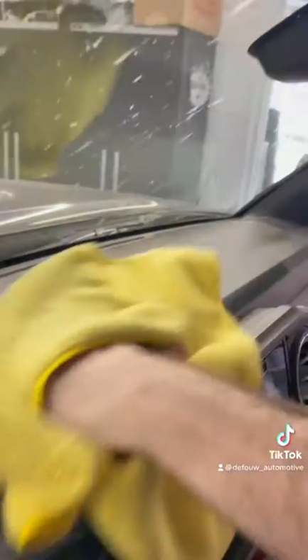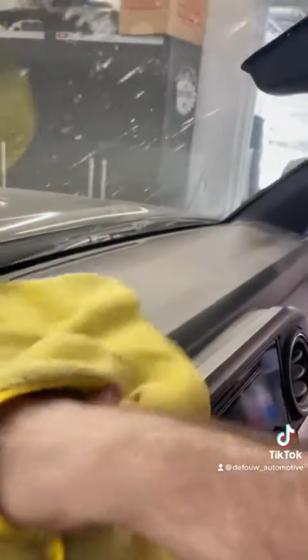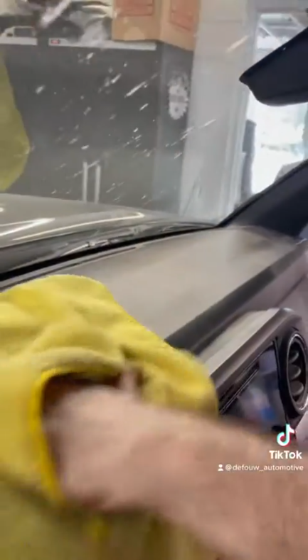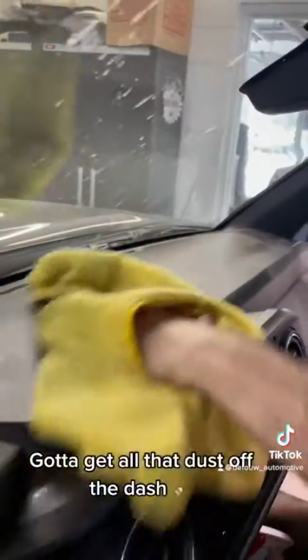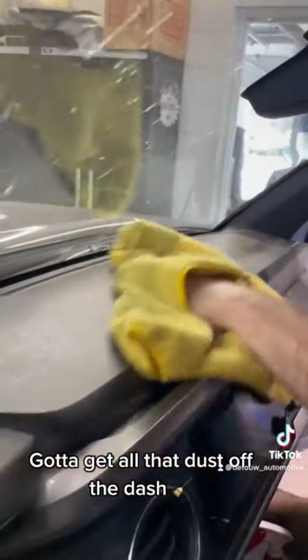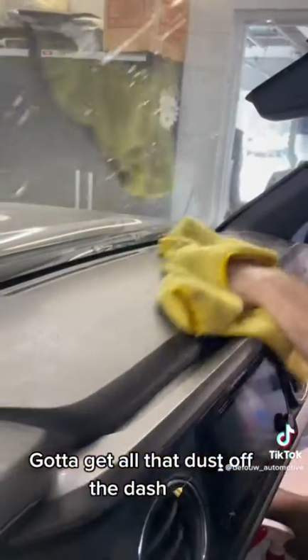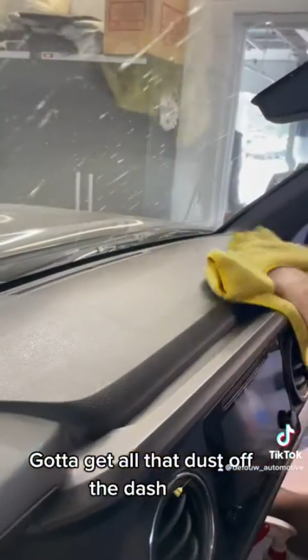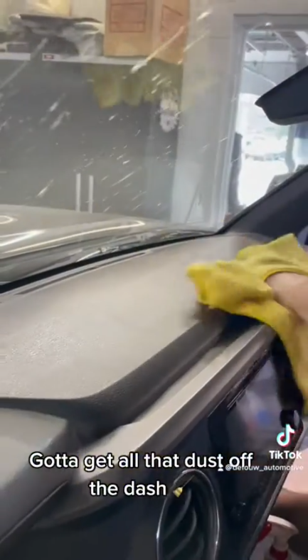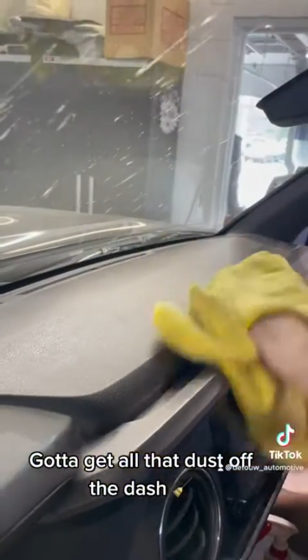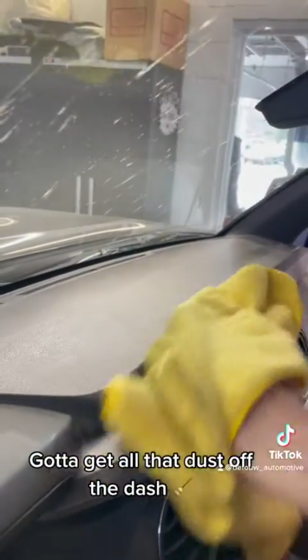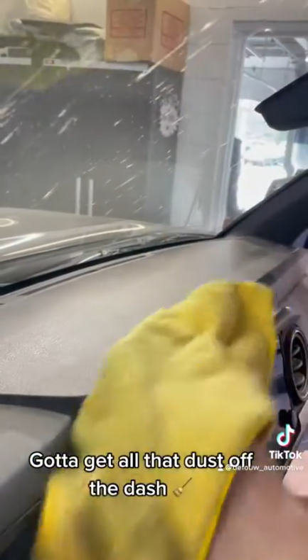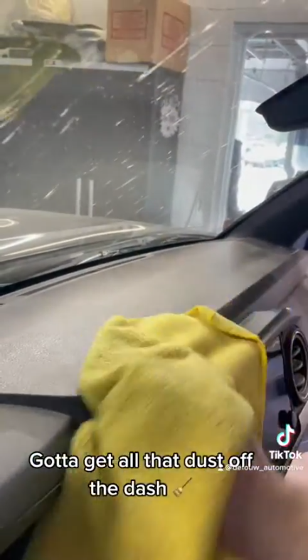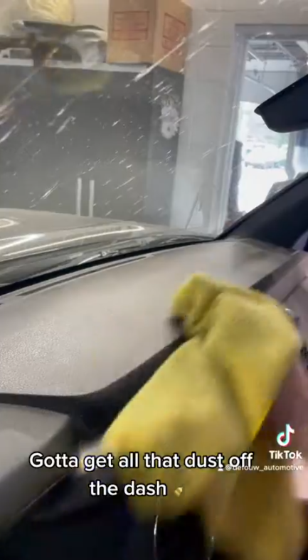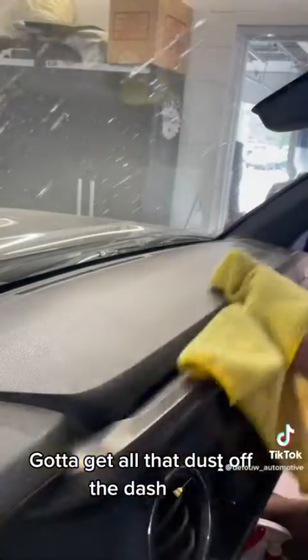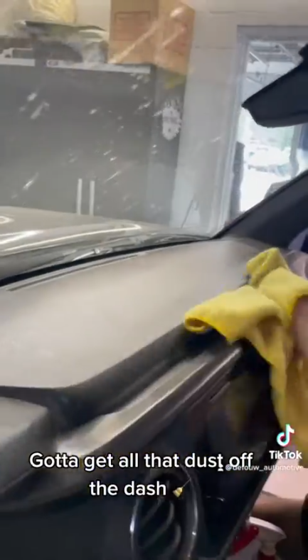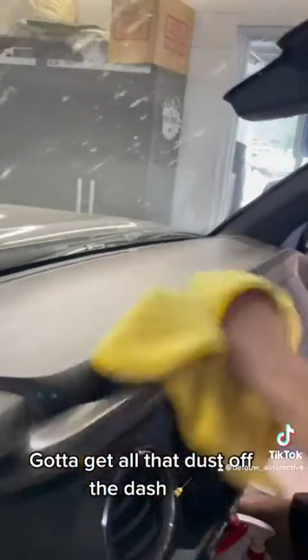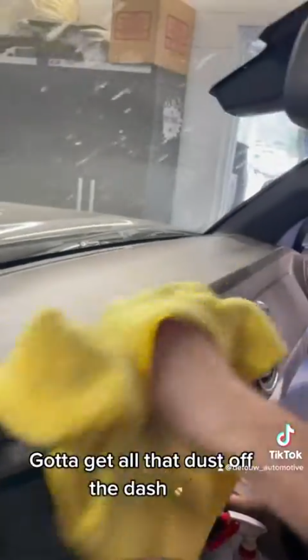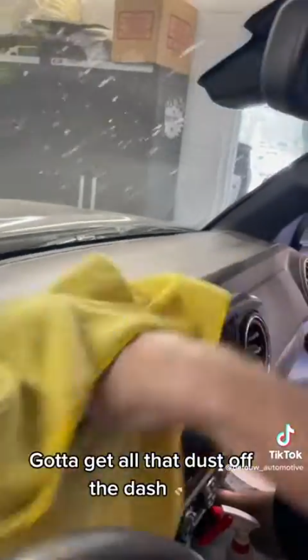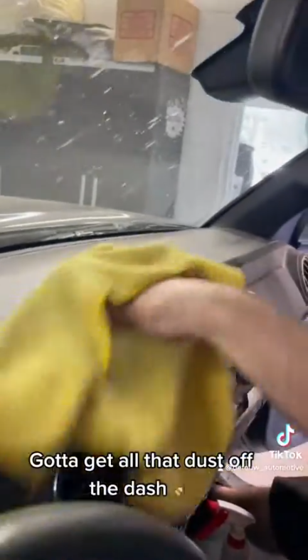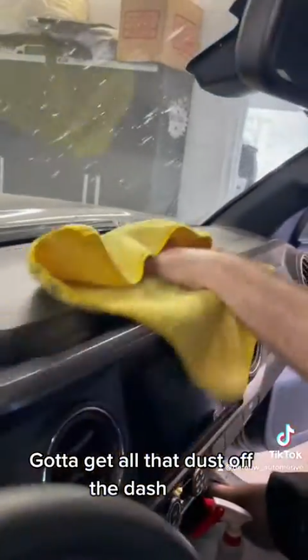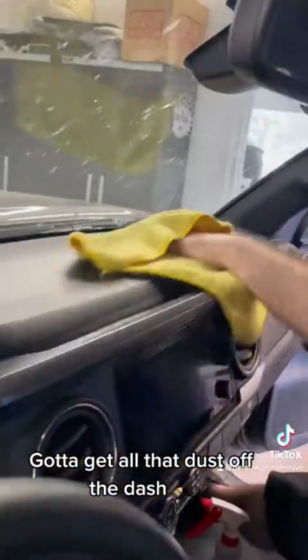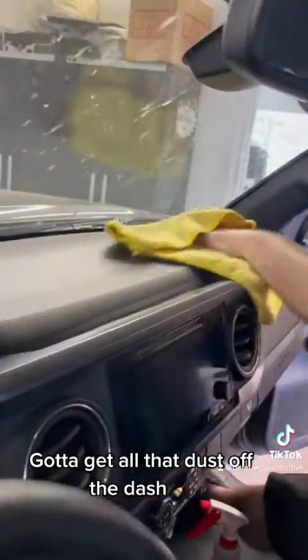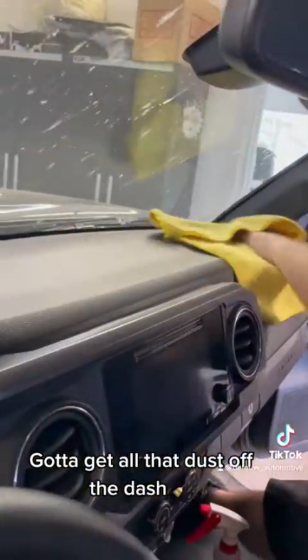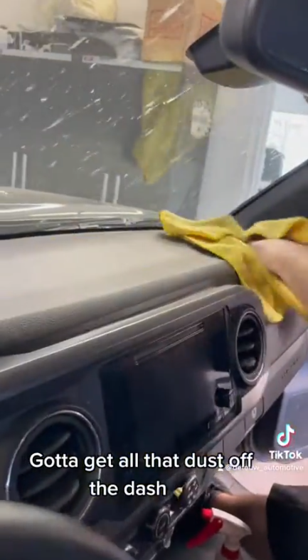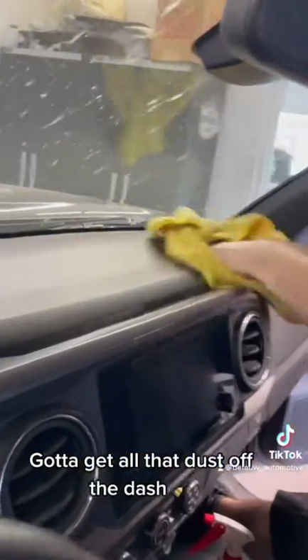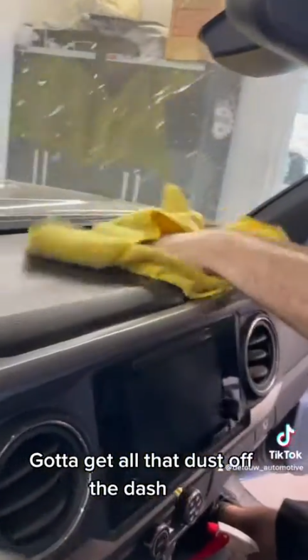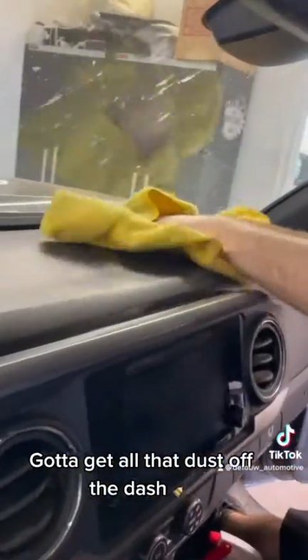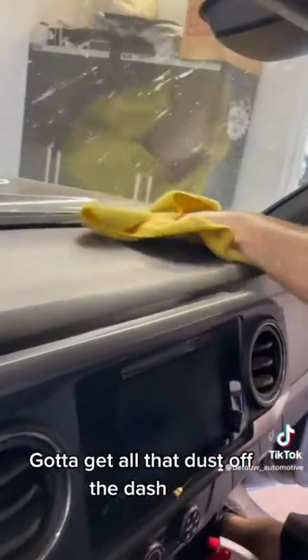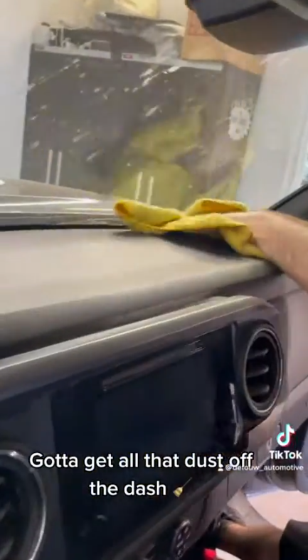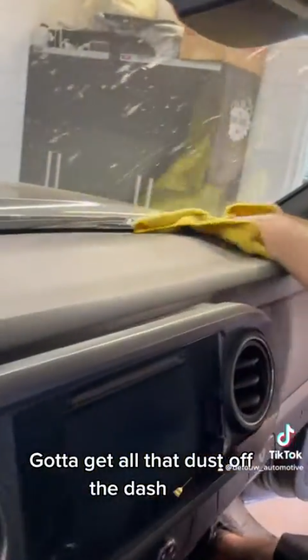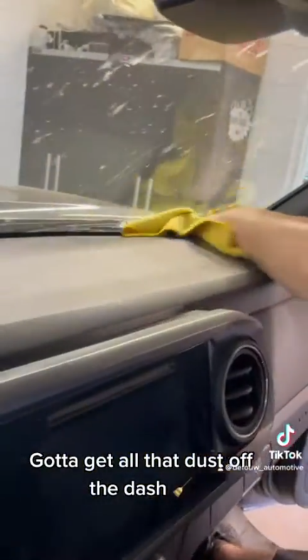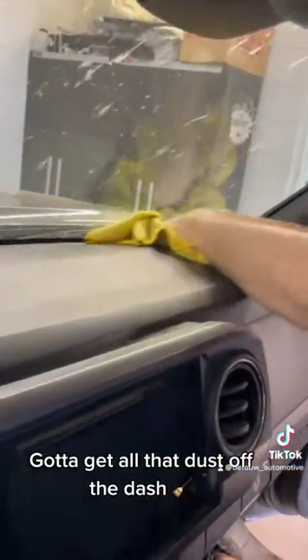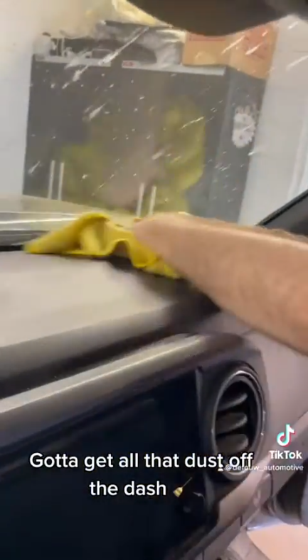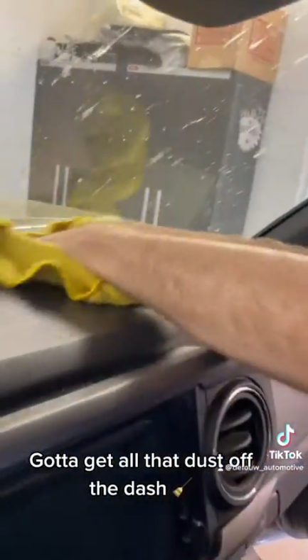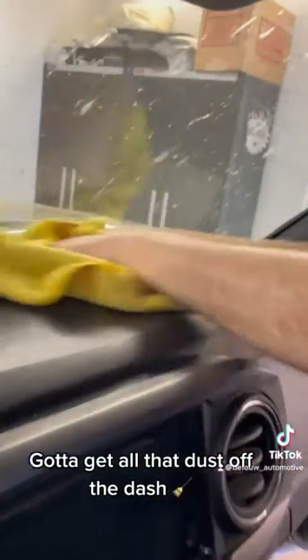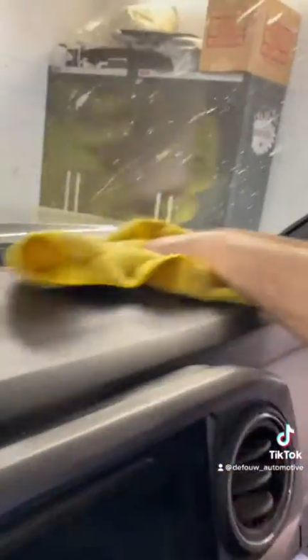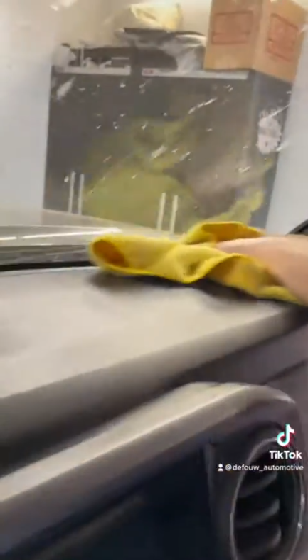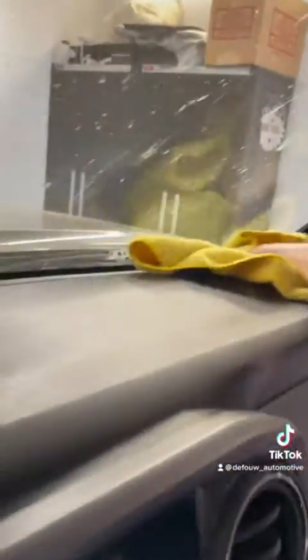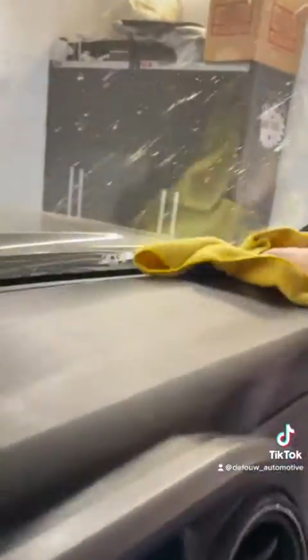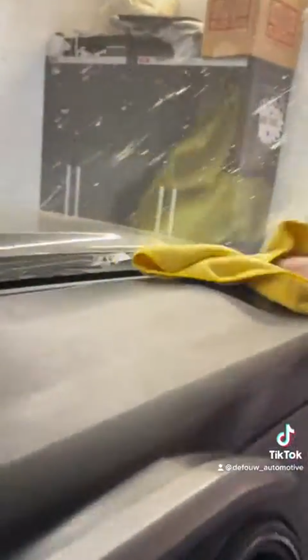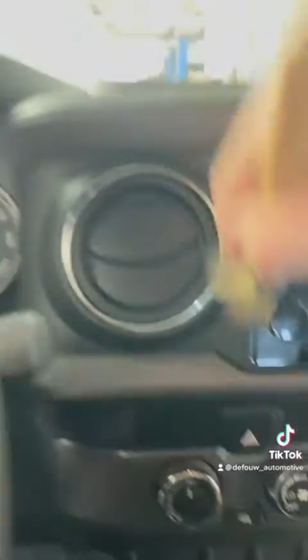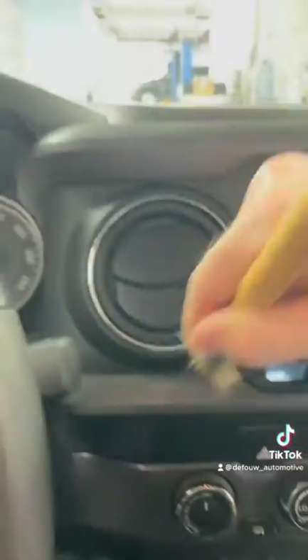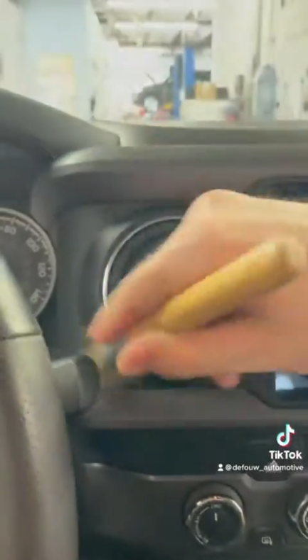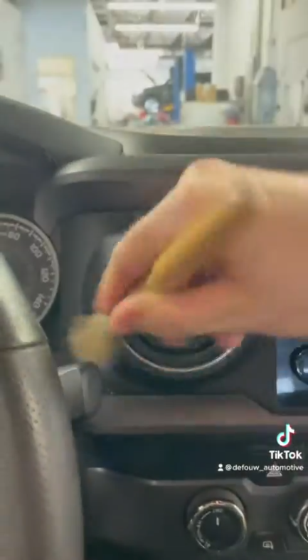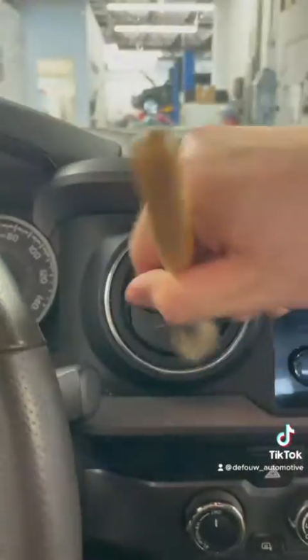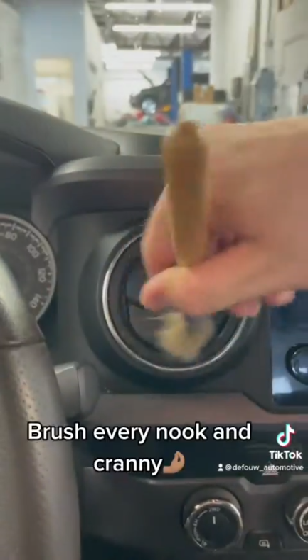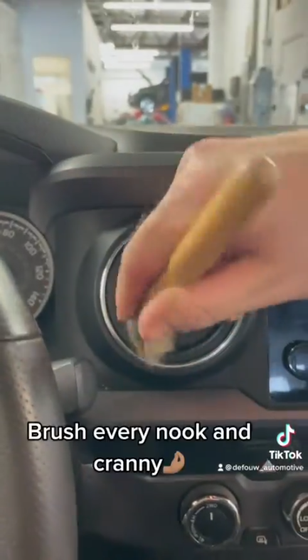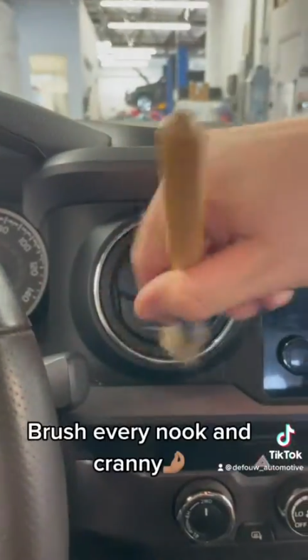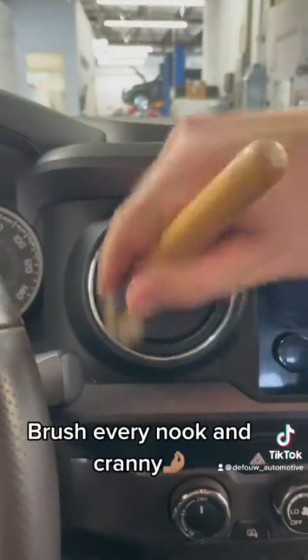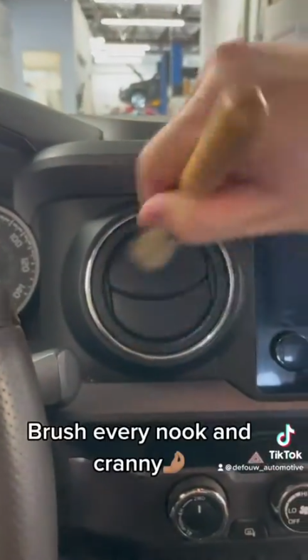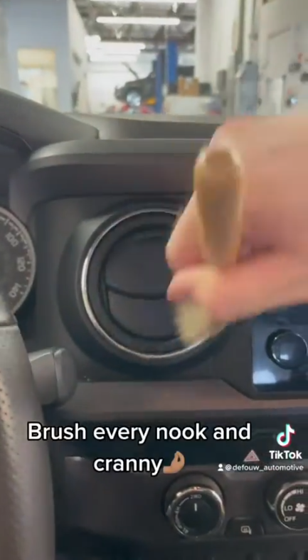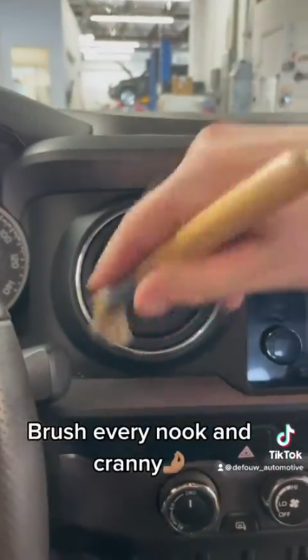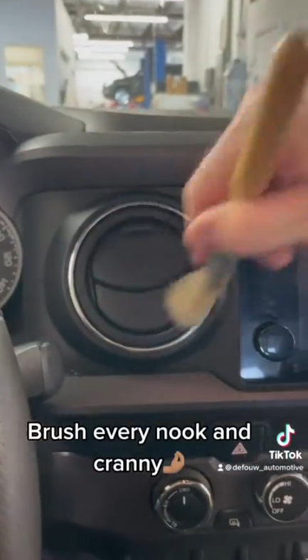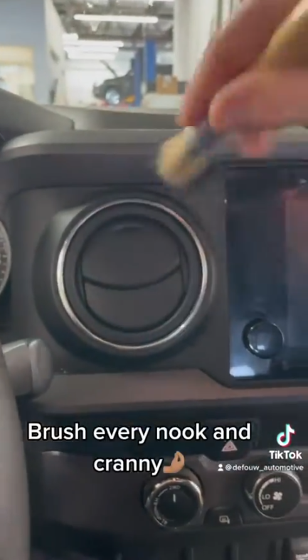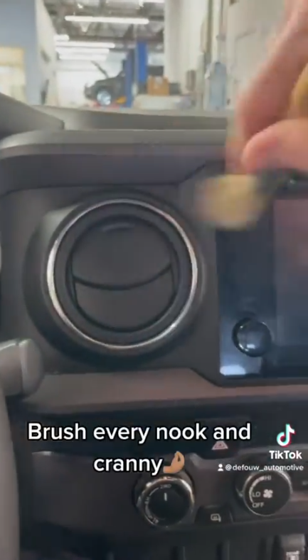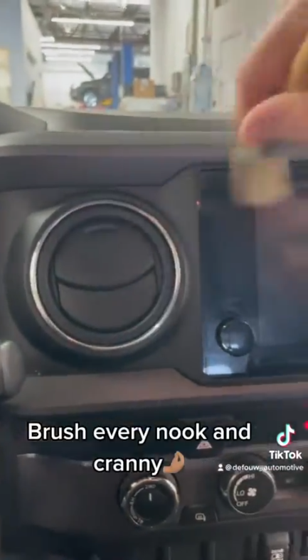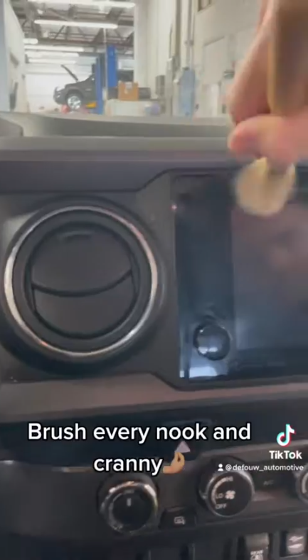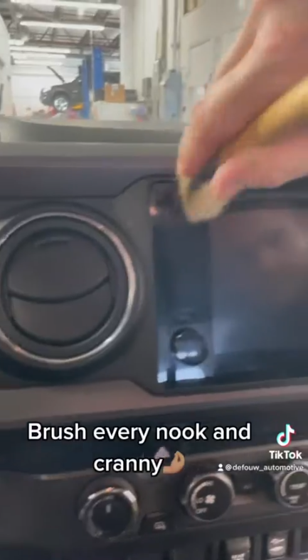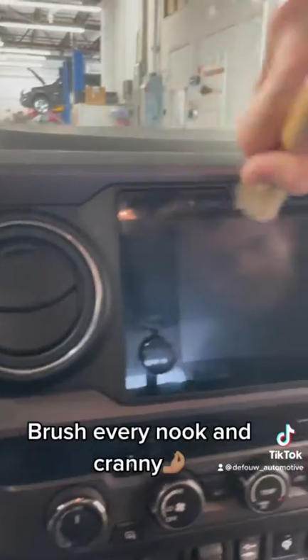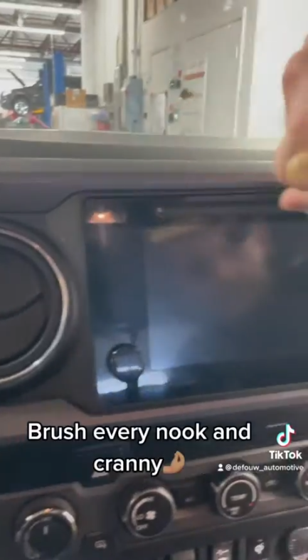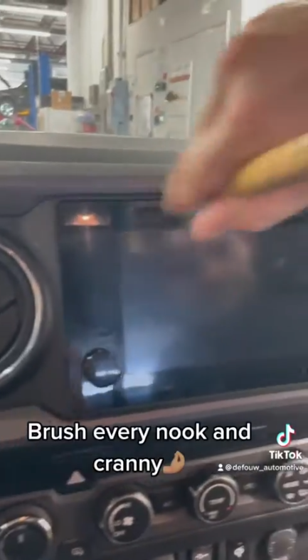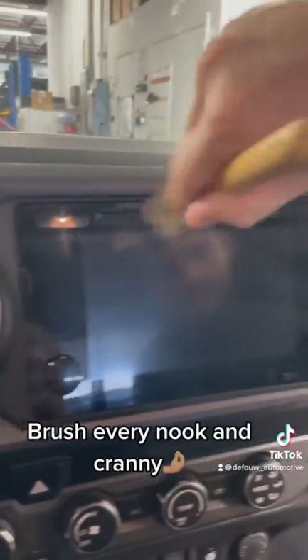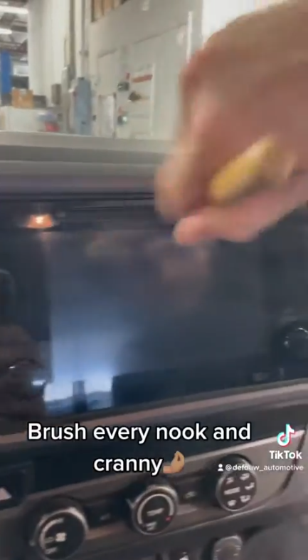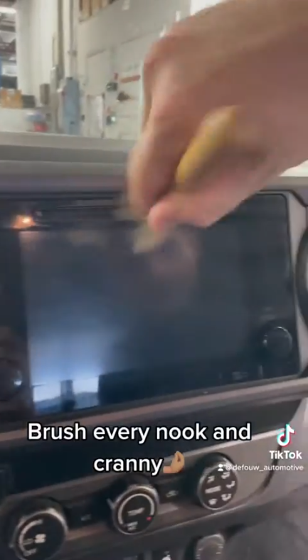Gotta get all that dust off the dash. Brush every nook and cranny.